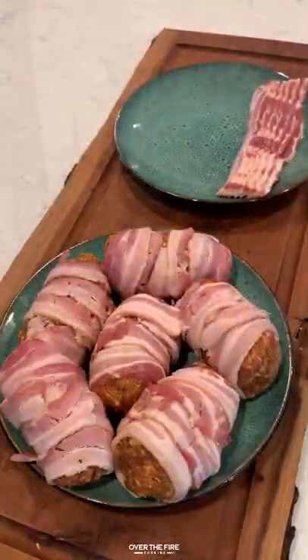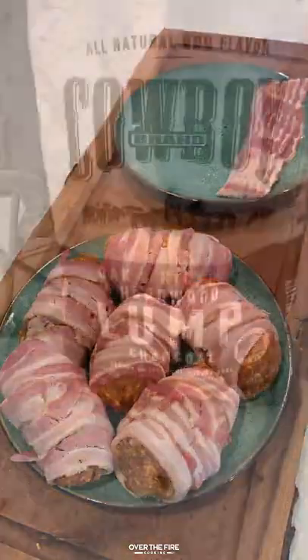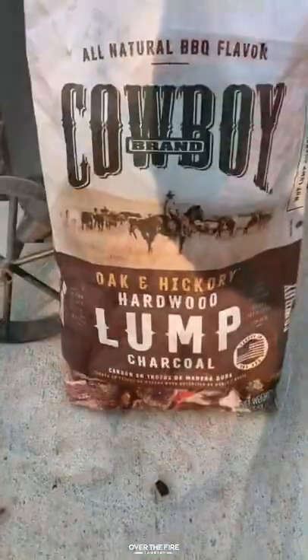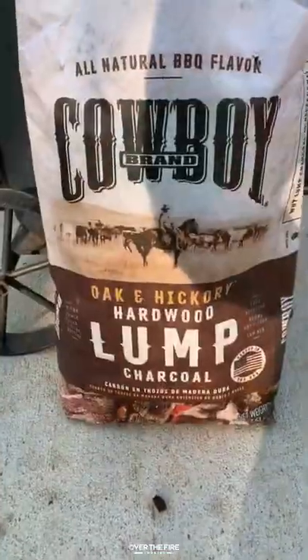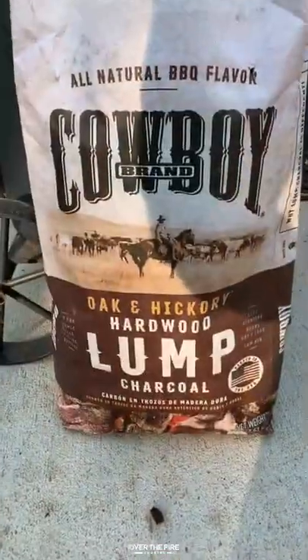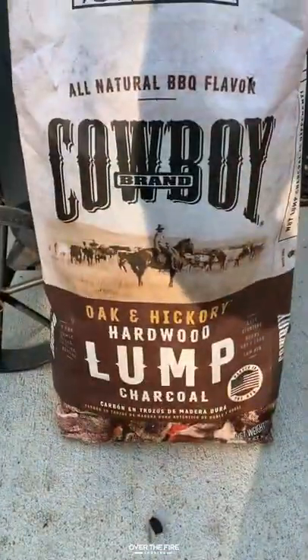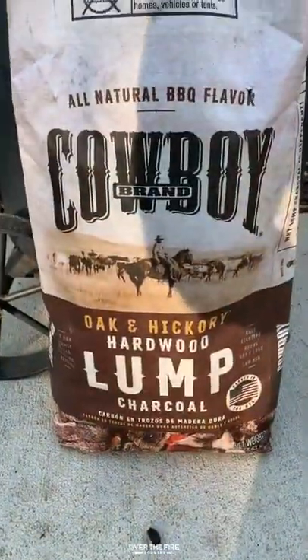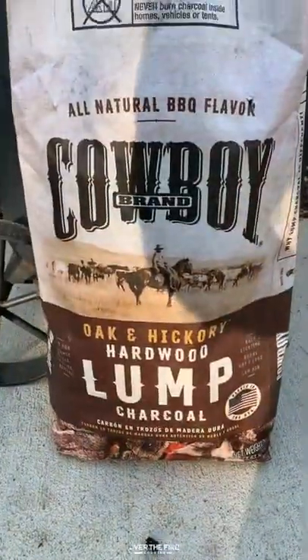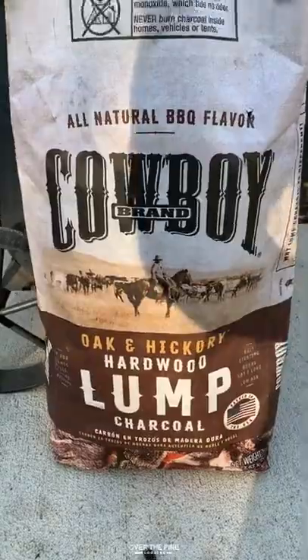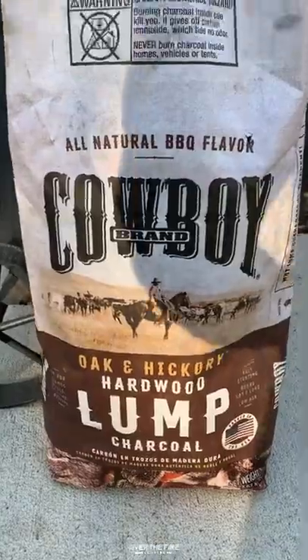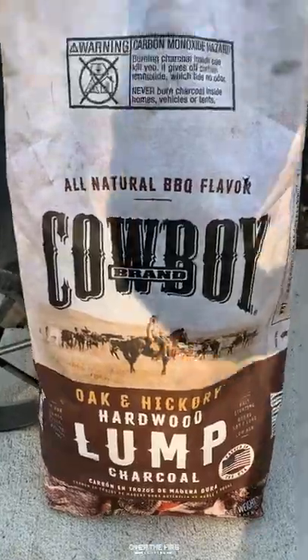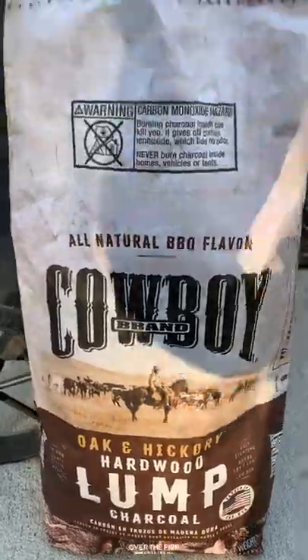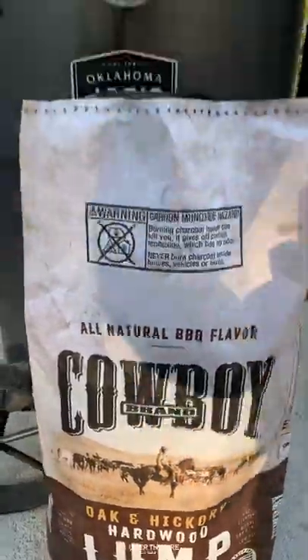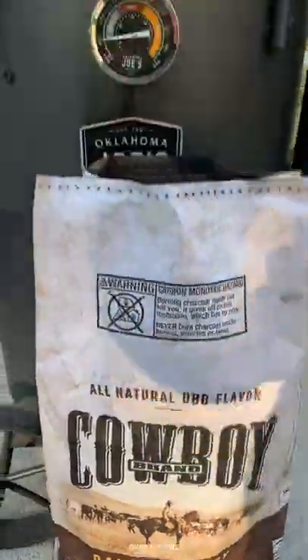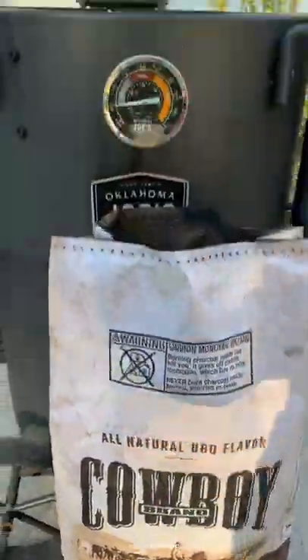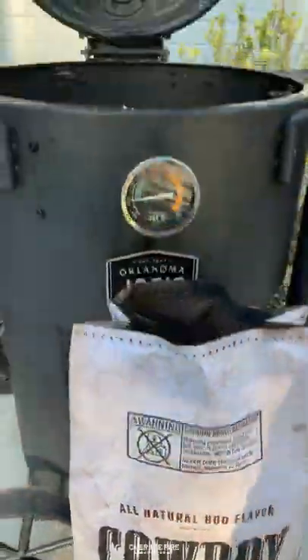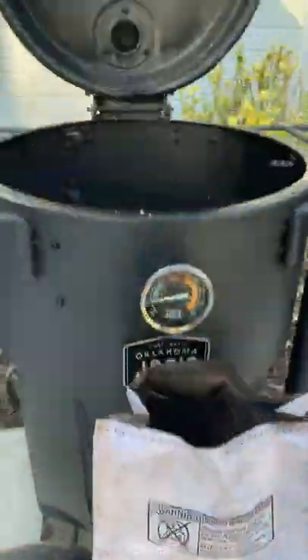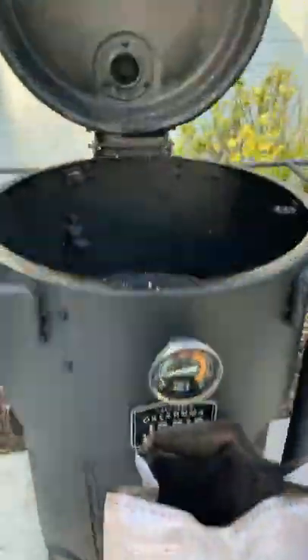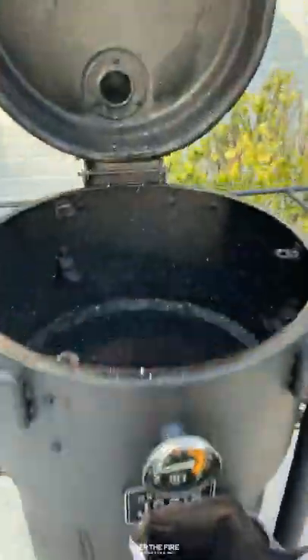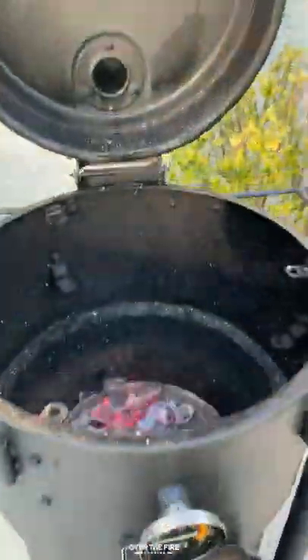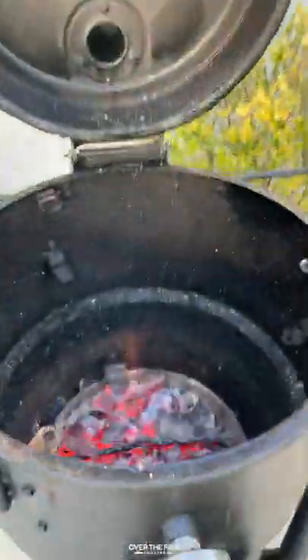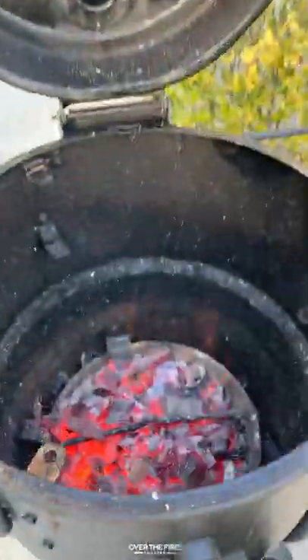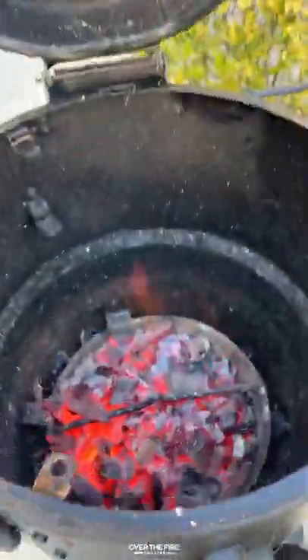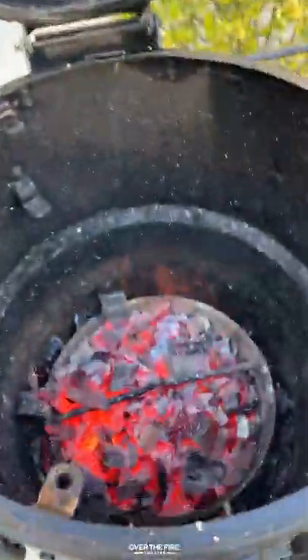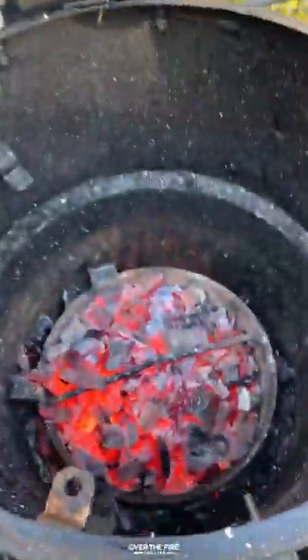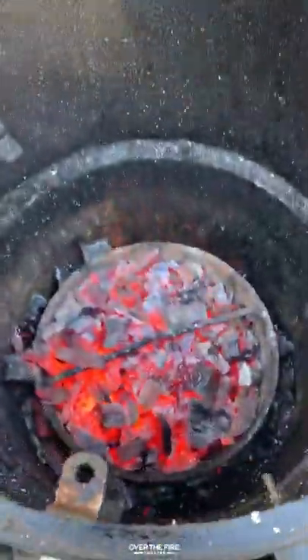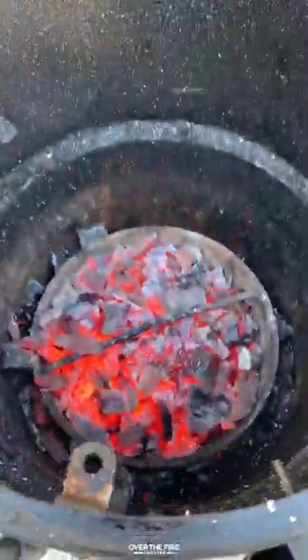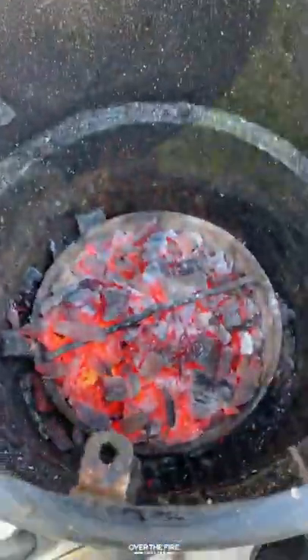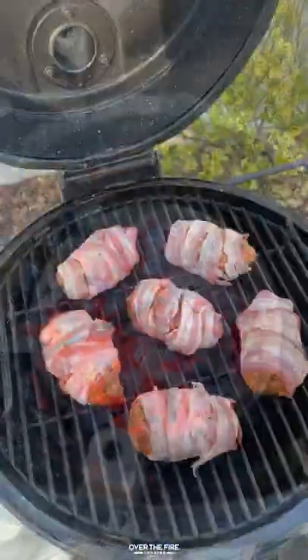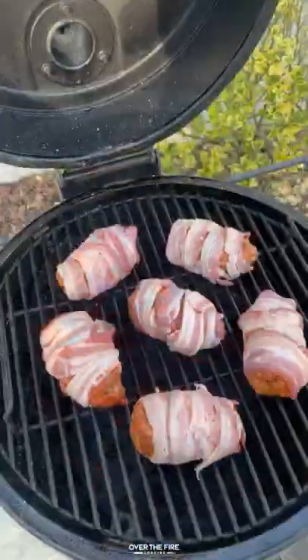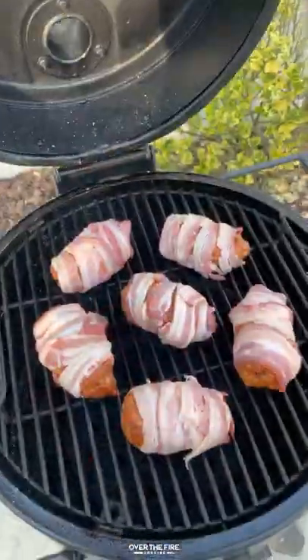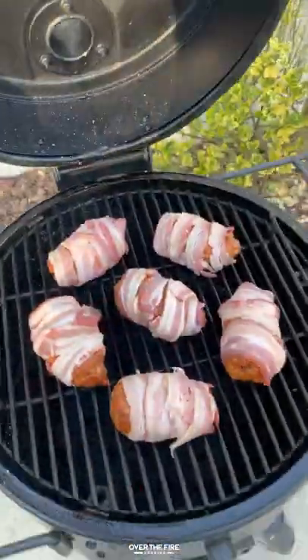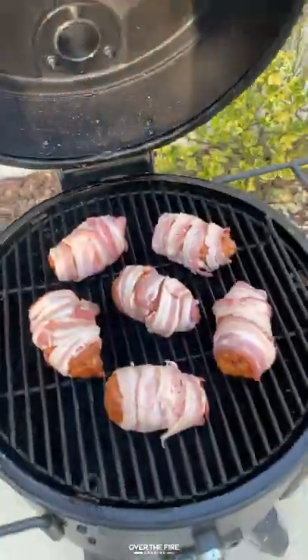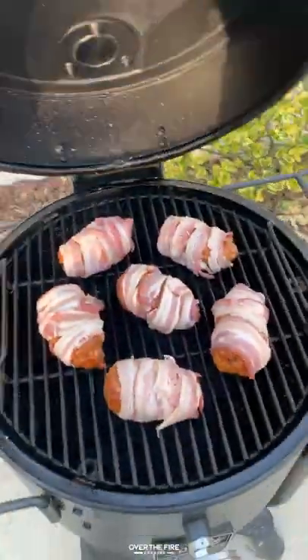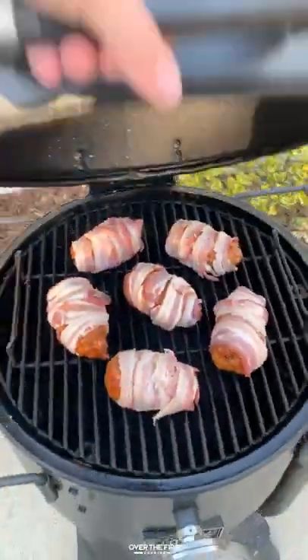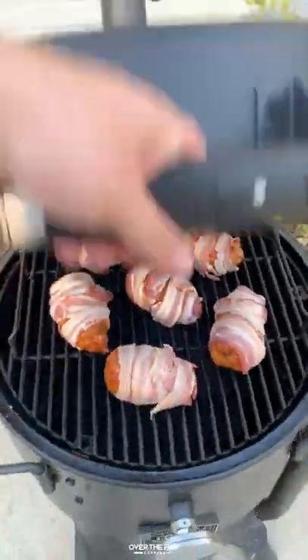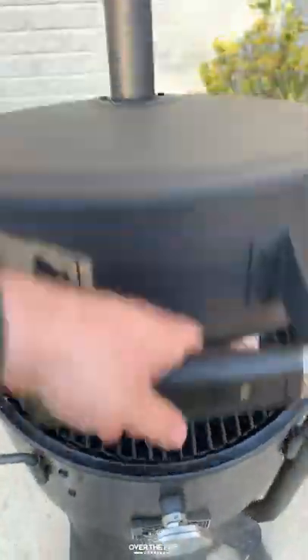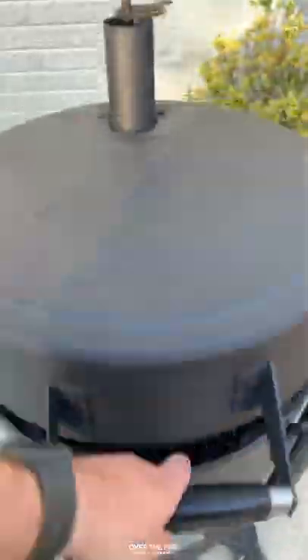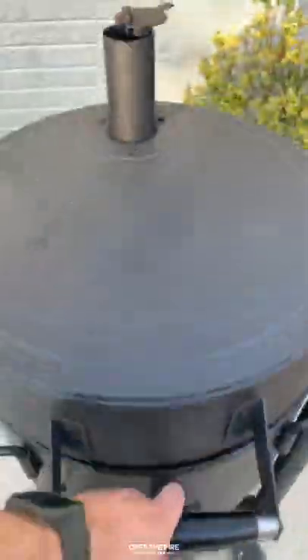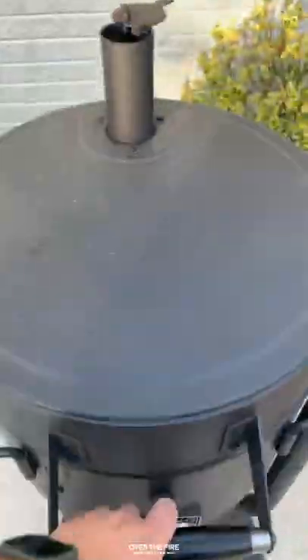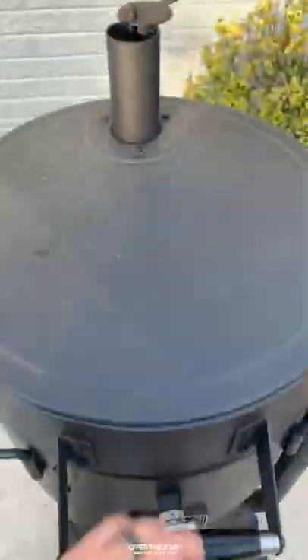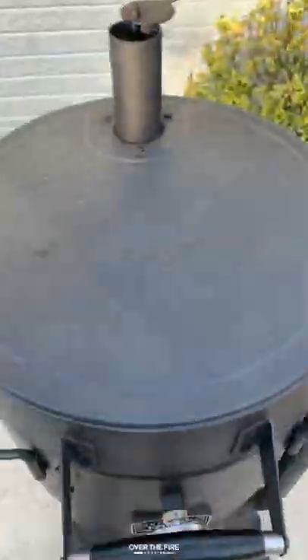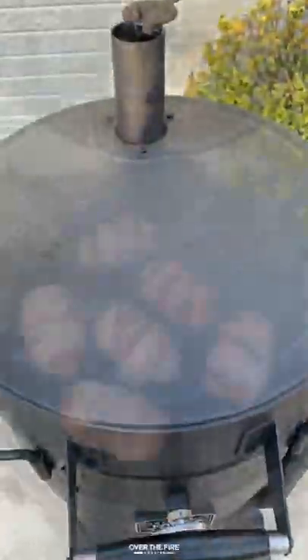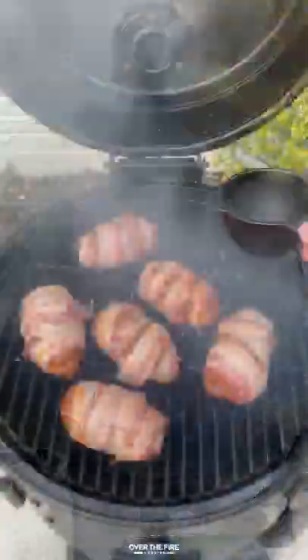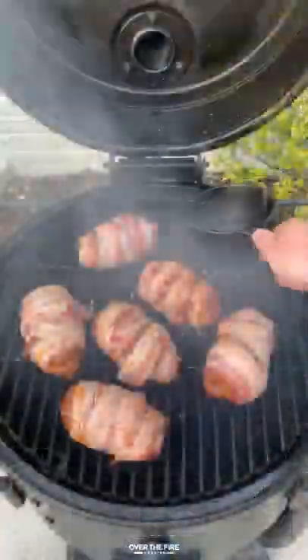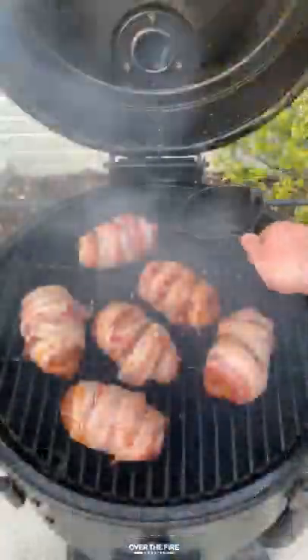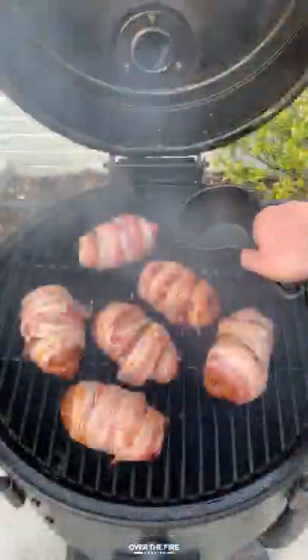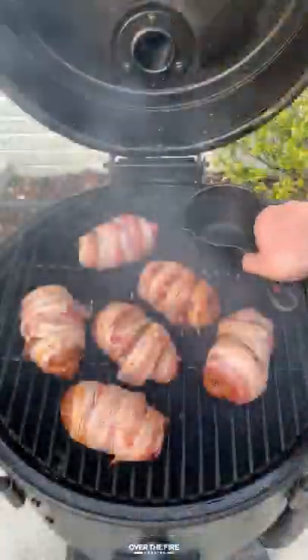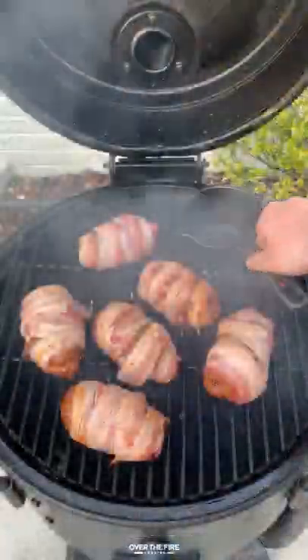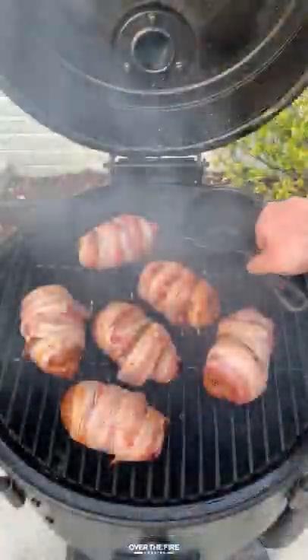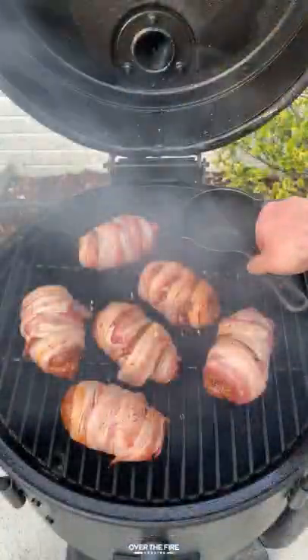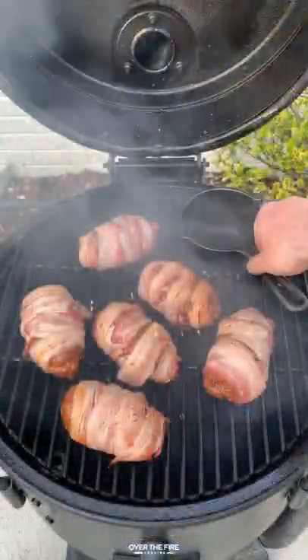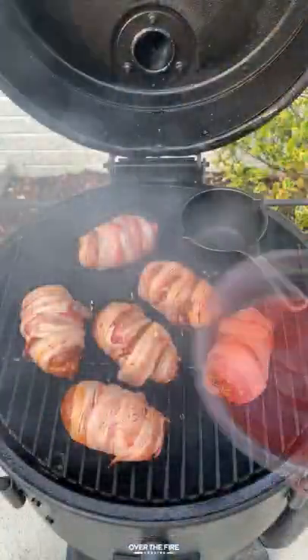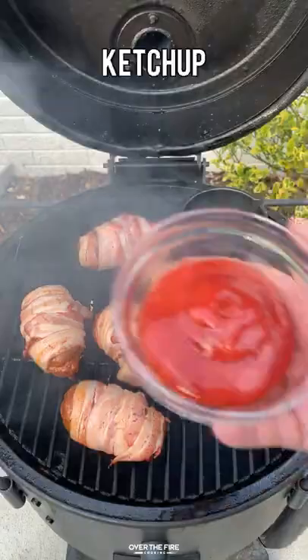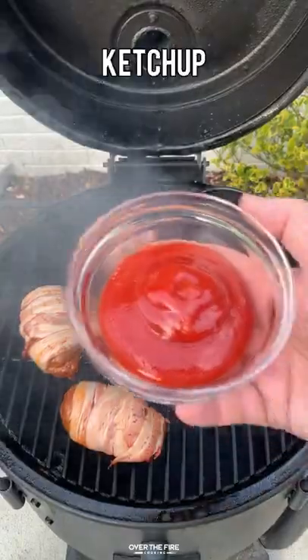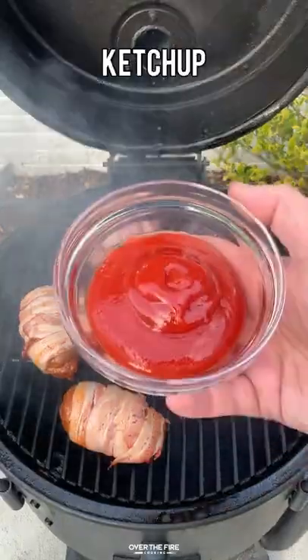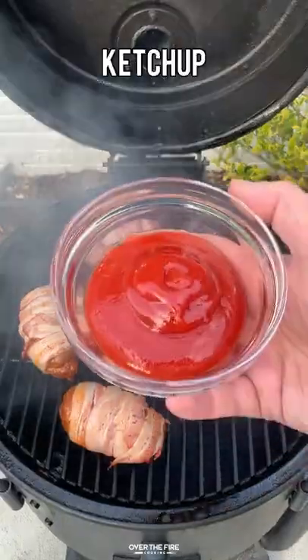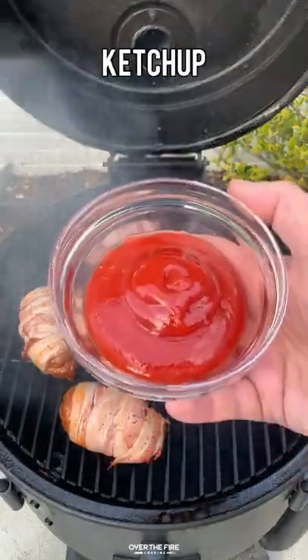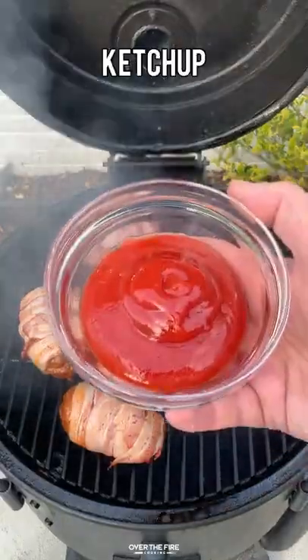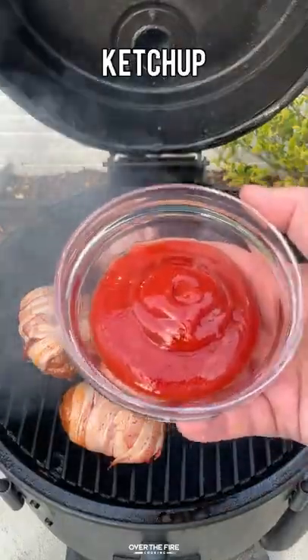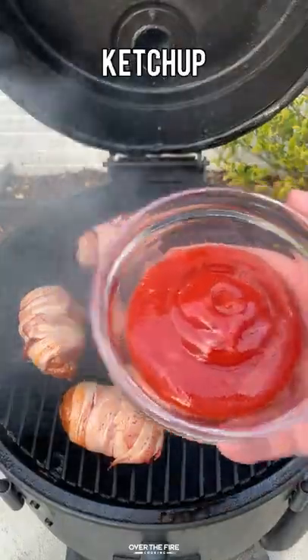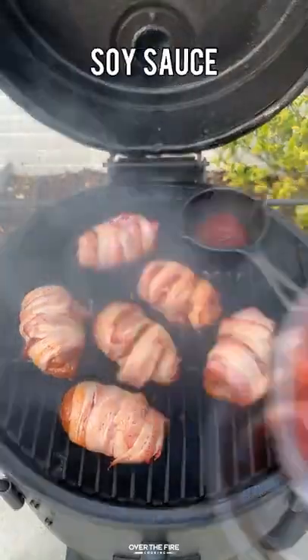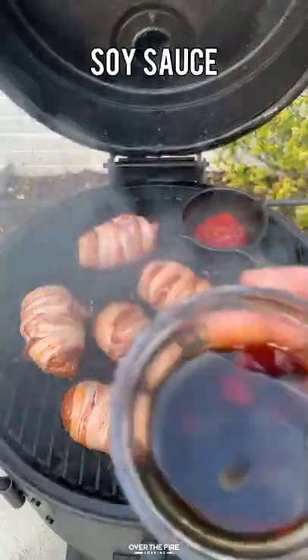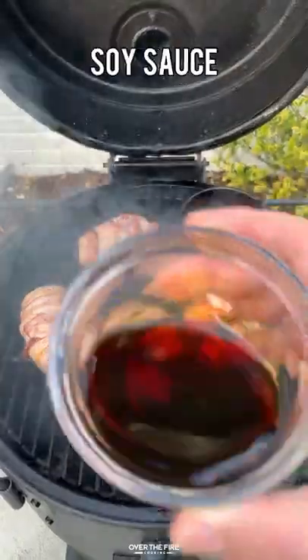Next, I'm going to preheat my smoker to 250 using my cowboy charcoal, adding these guys on. We're going to cook them for about two hours.